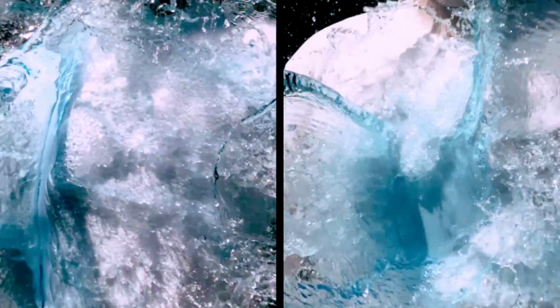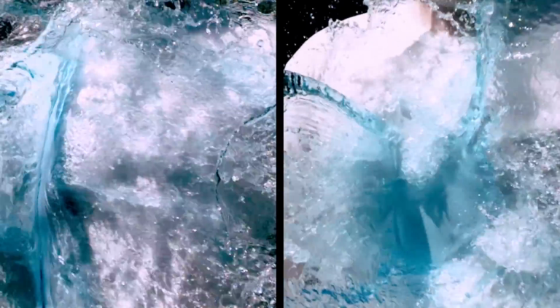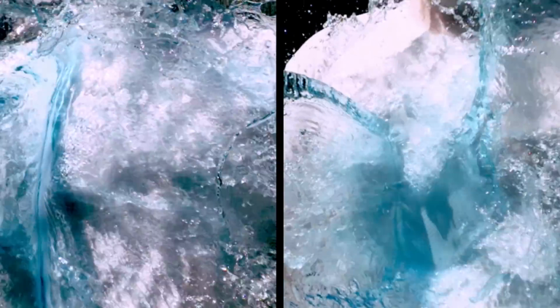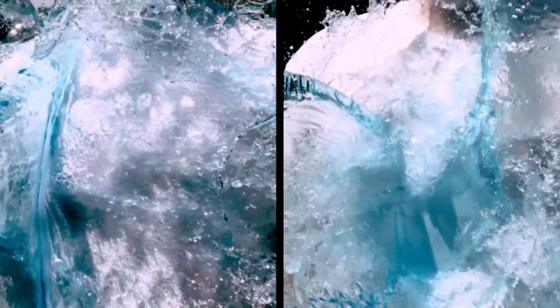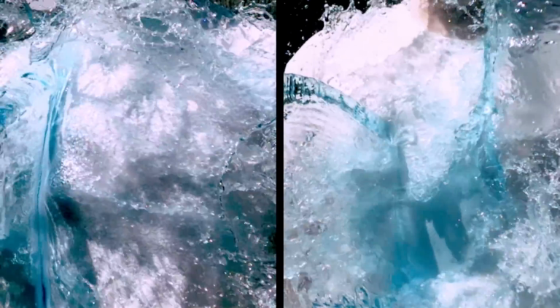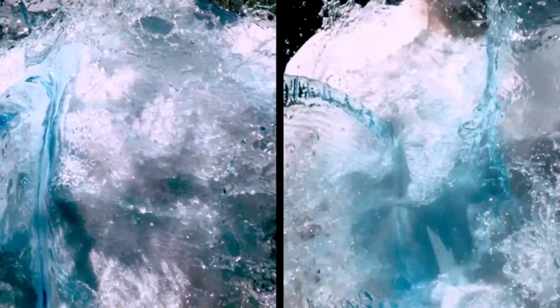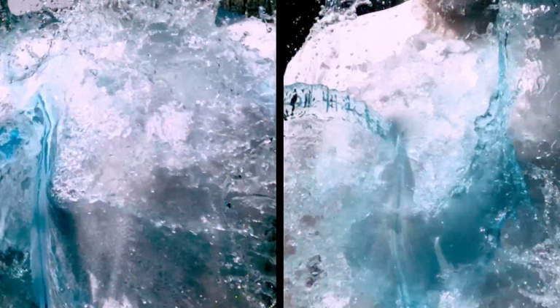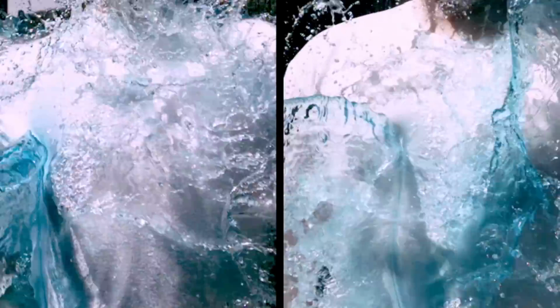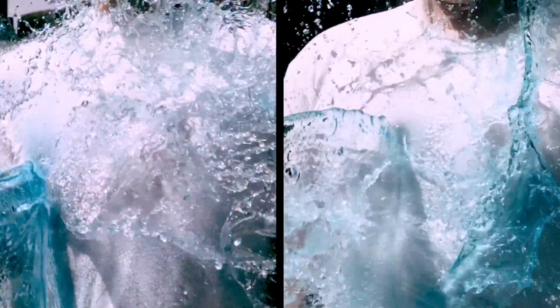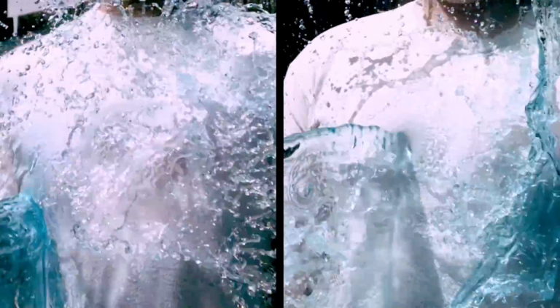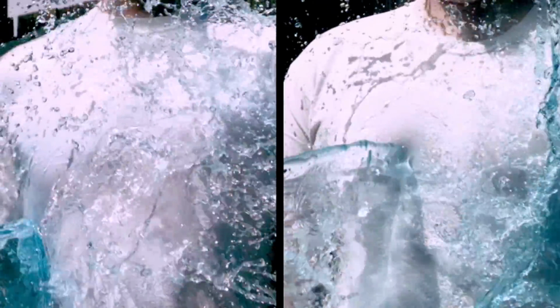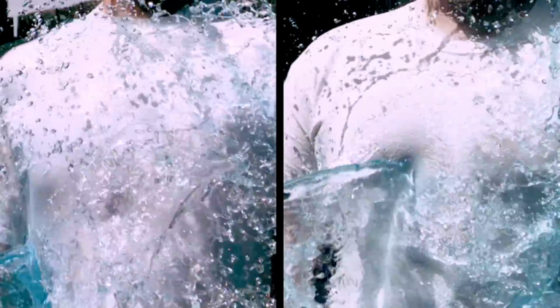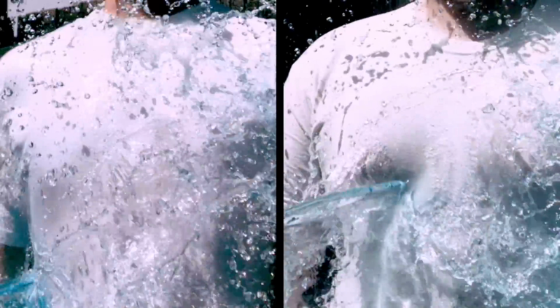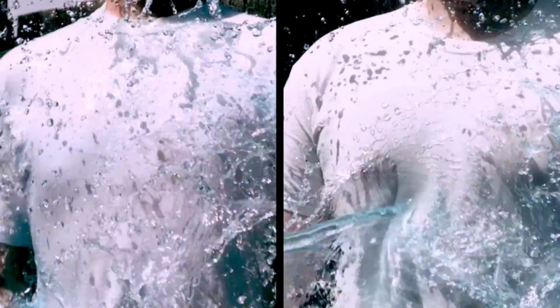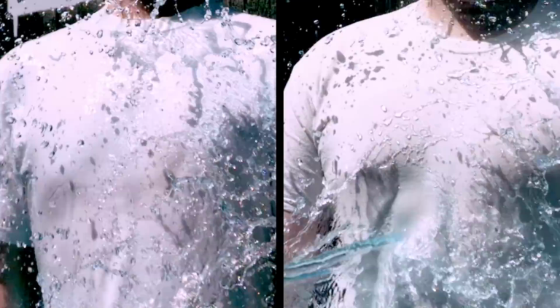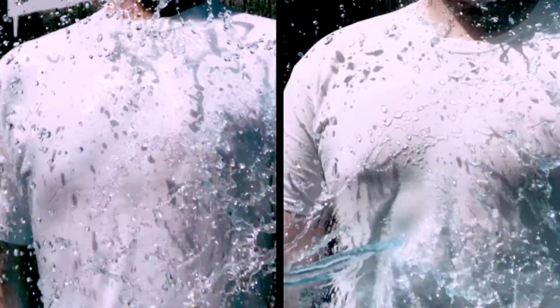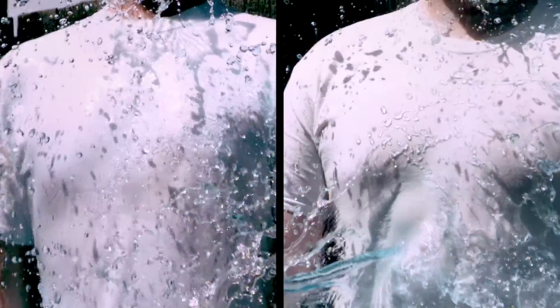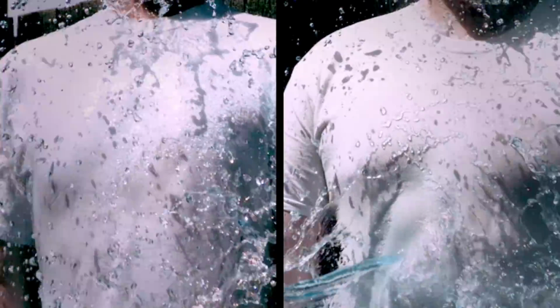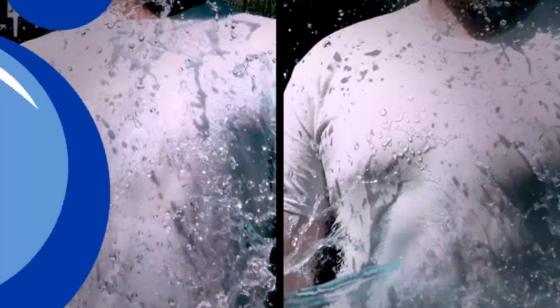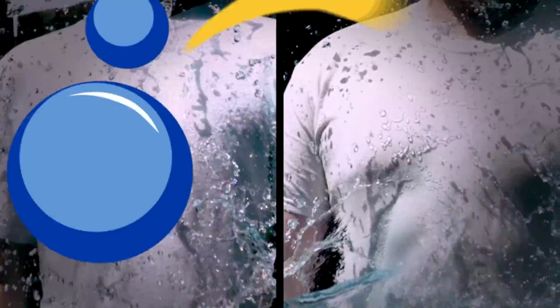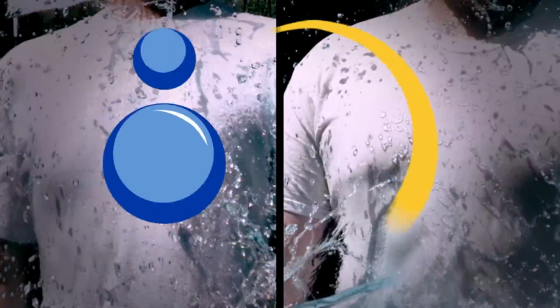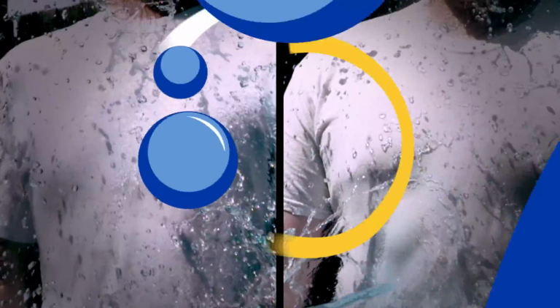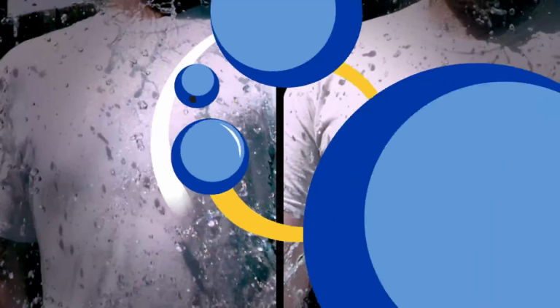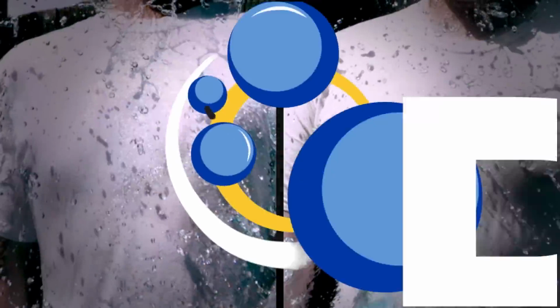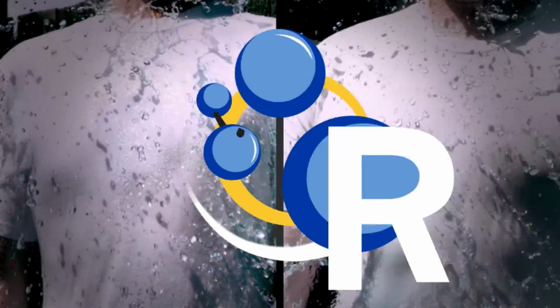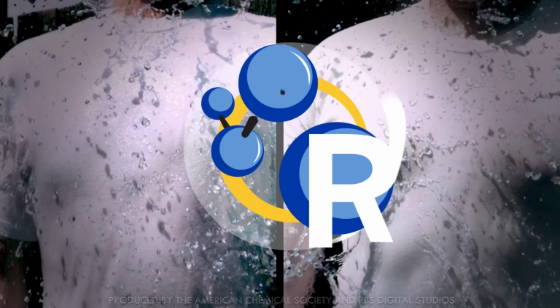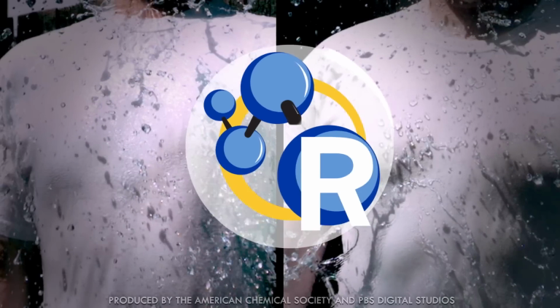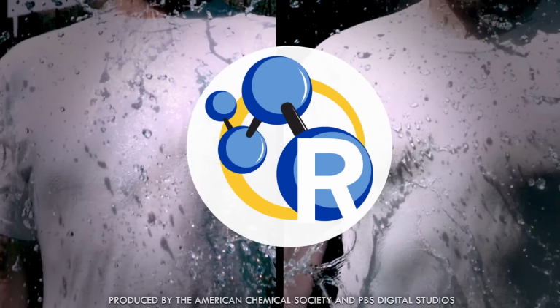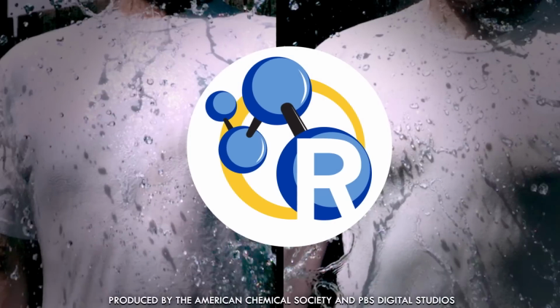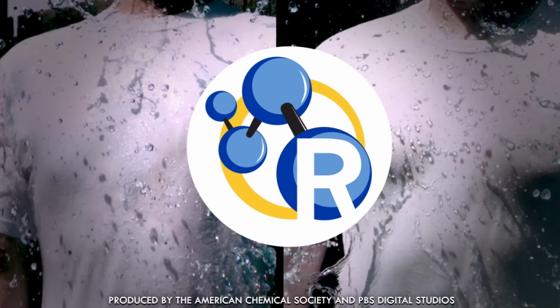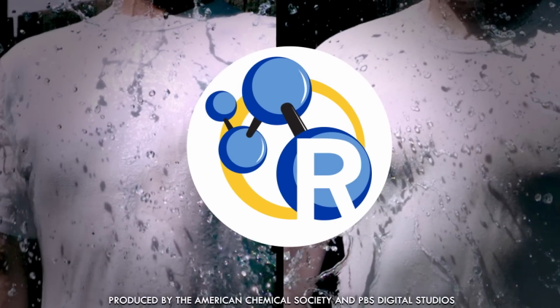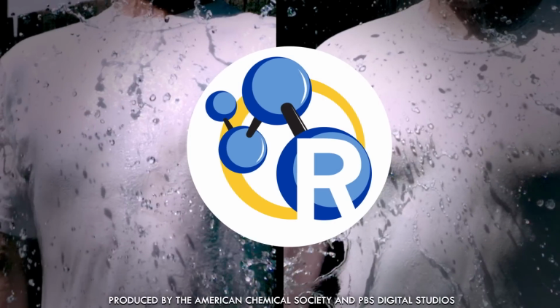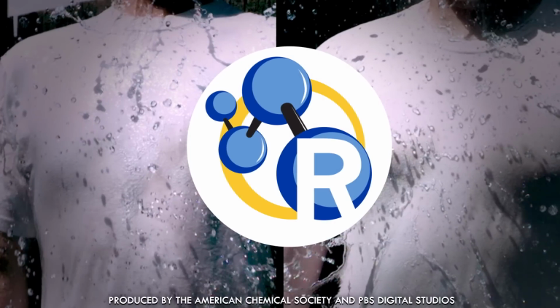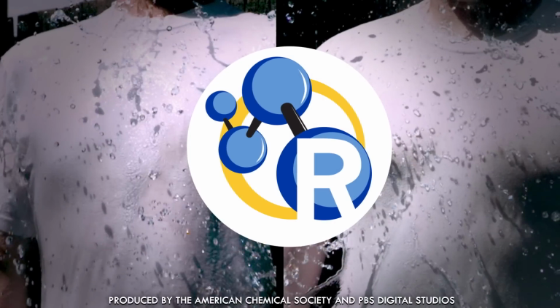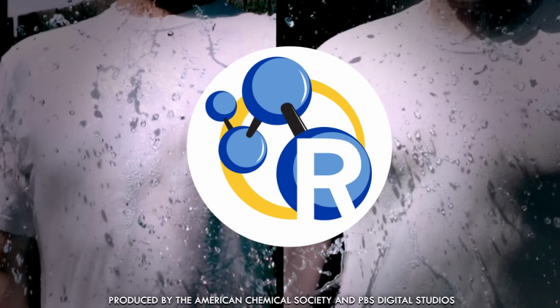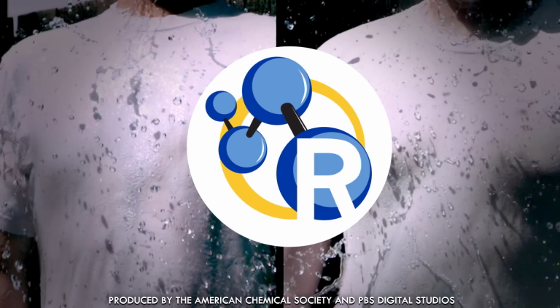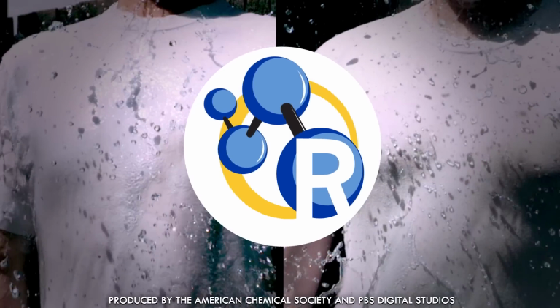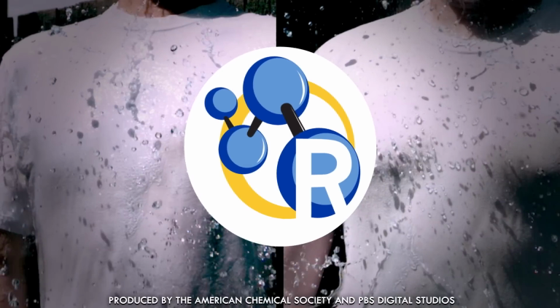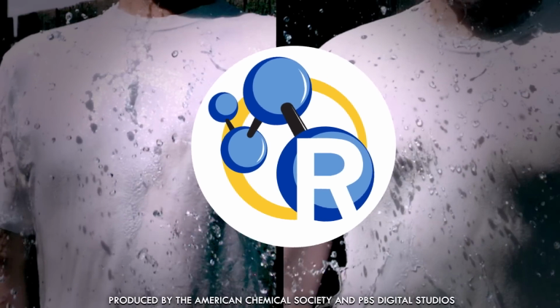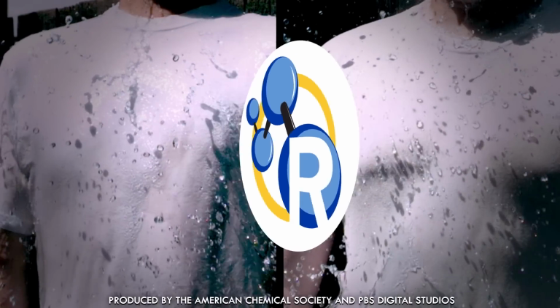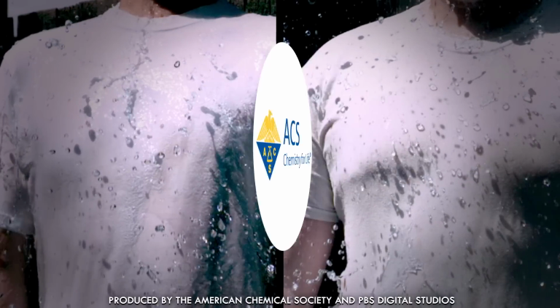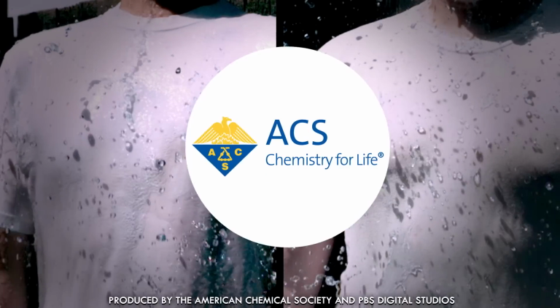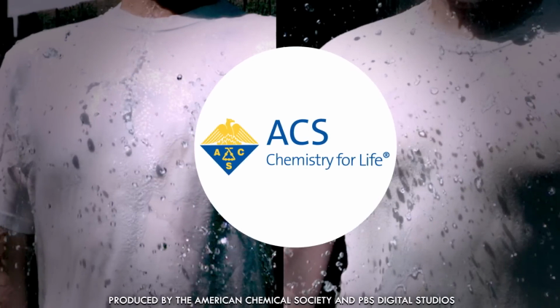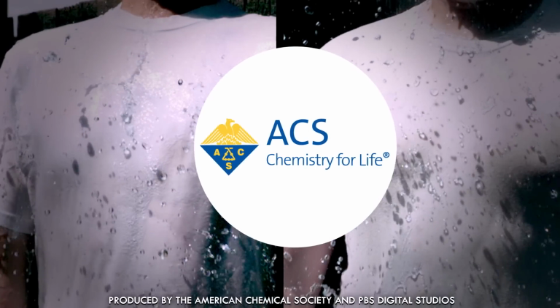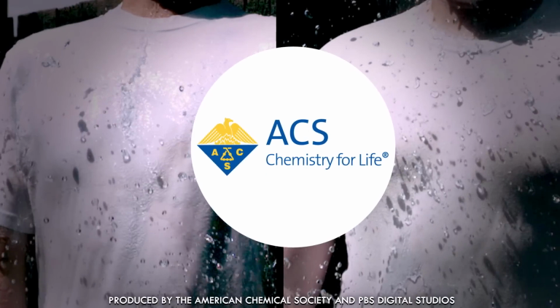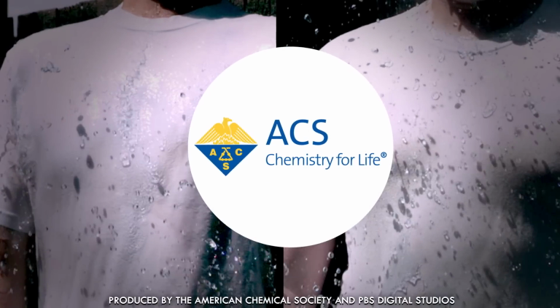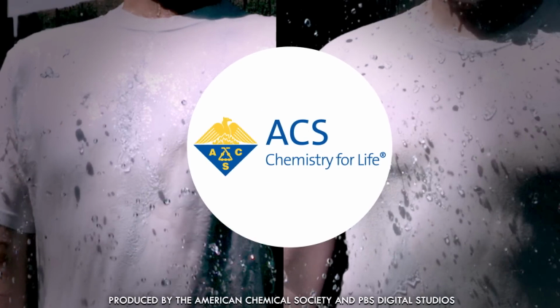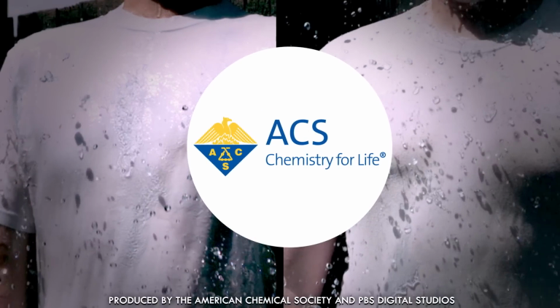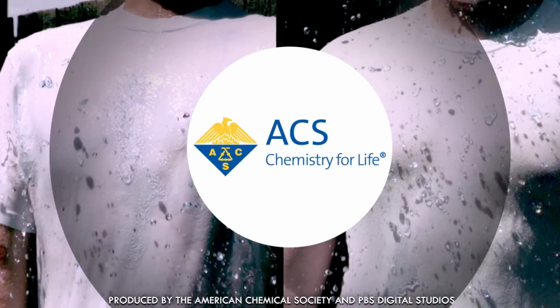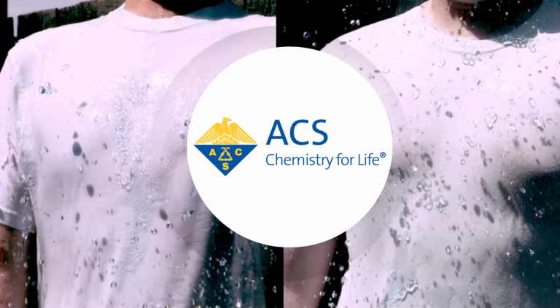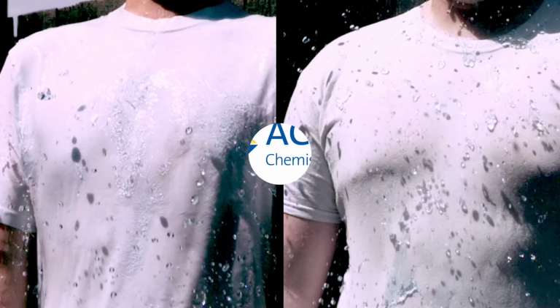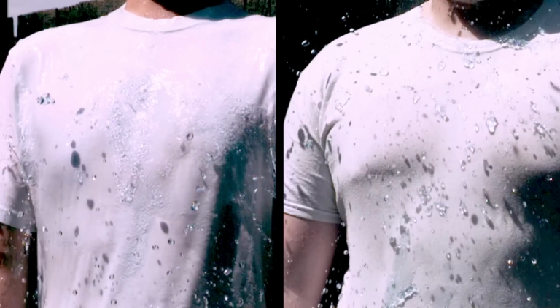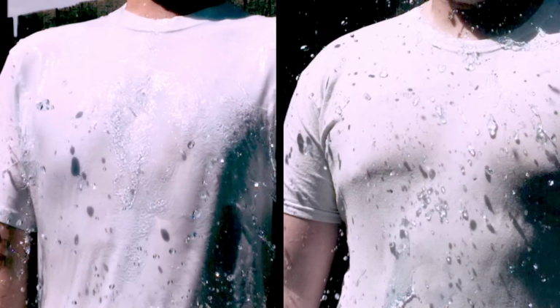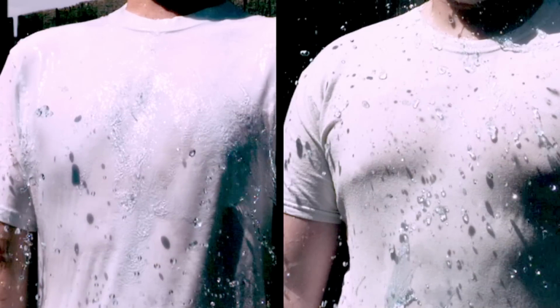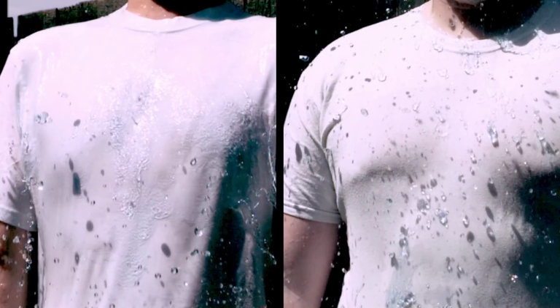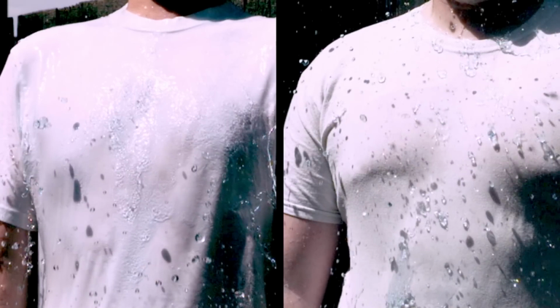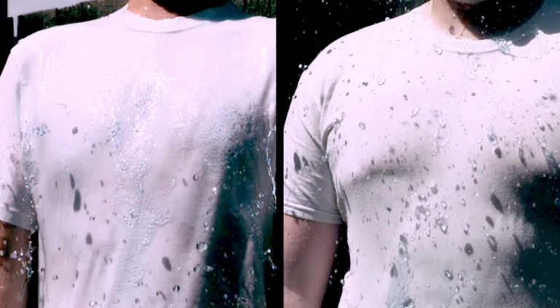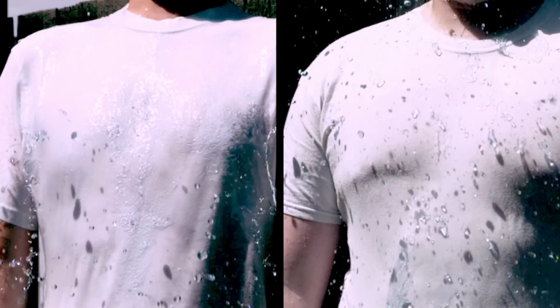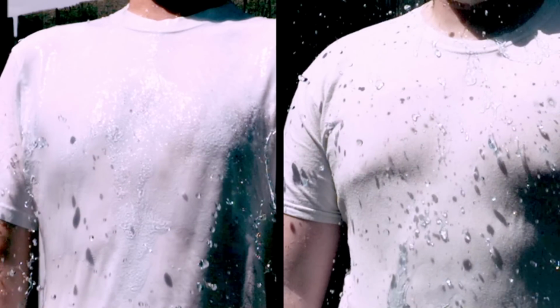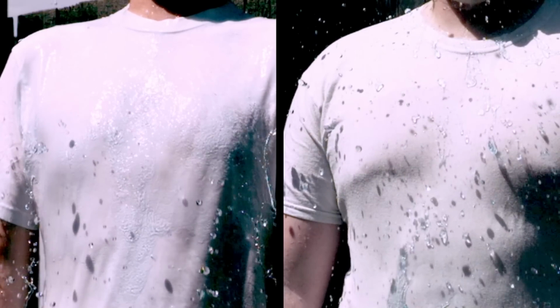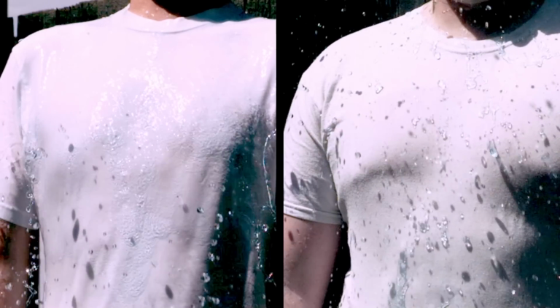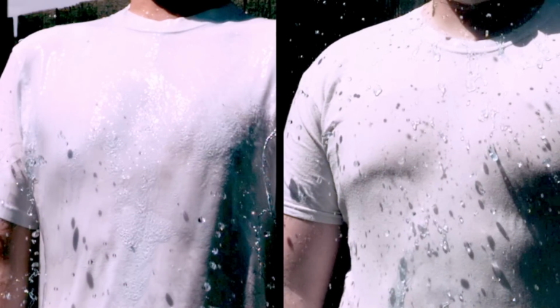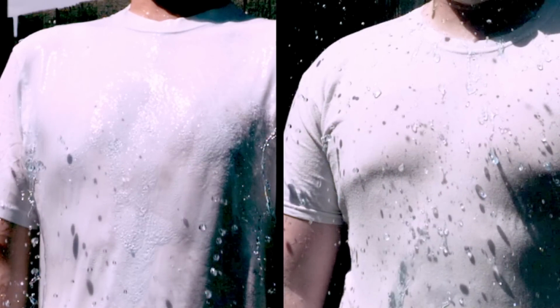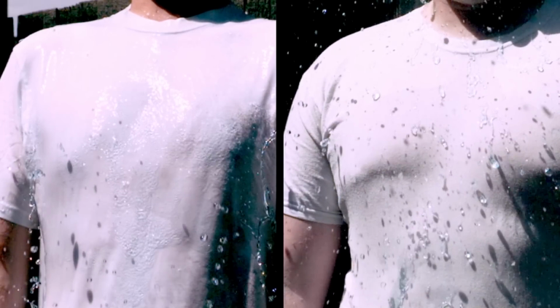But wait, why is only one of them getting soaked? The chemistry behind this is pretty darn cool.